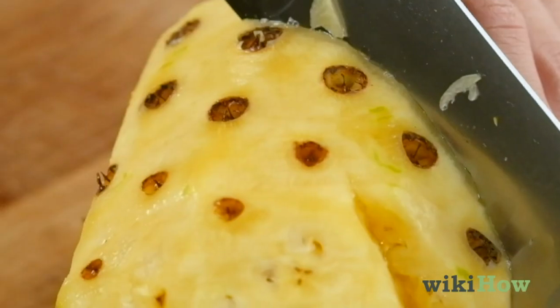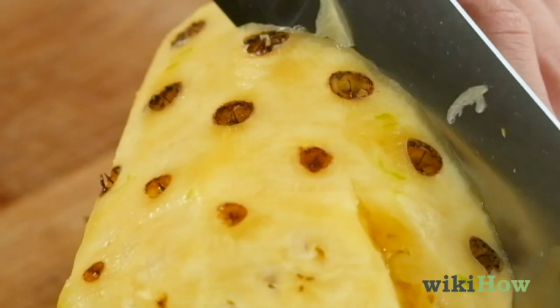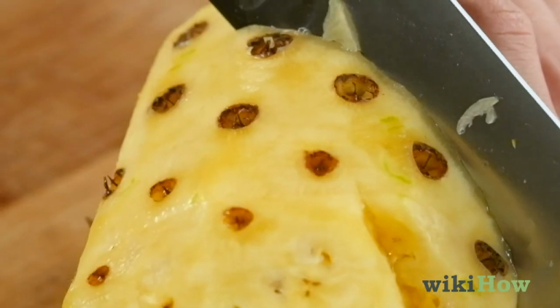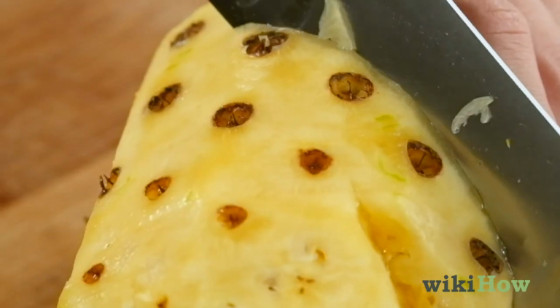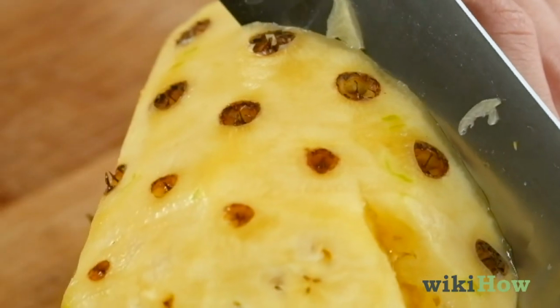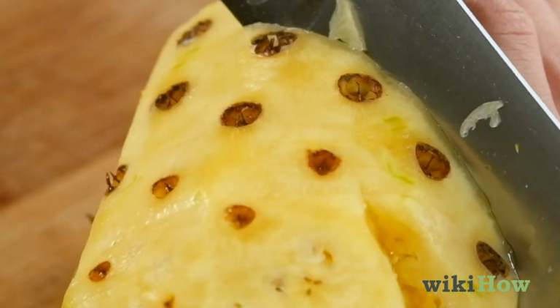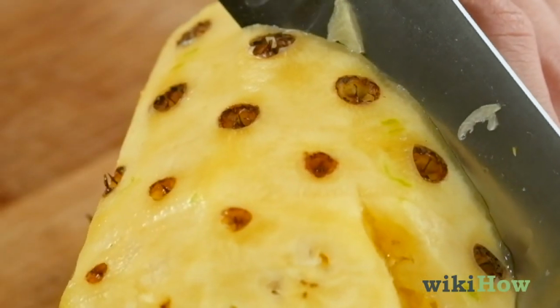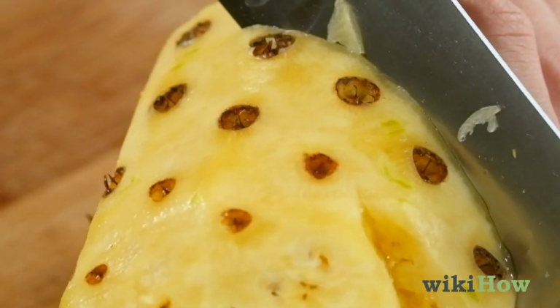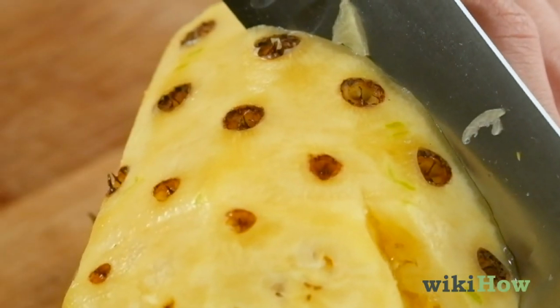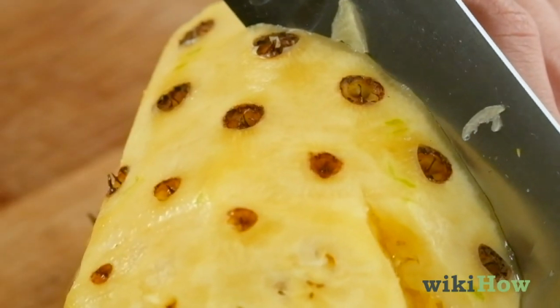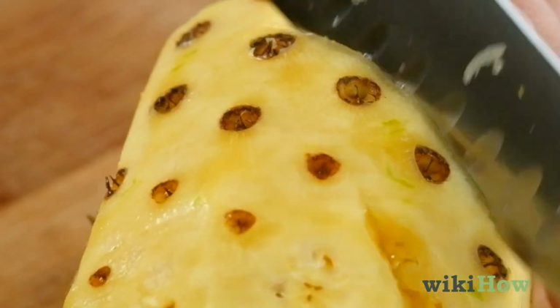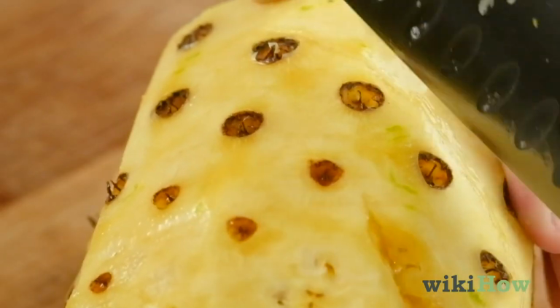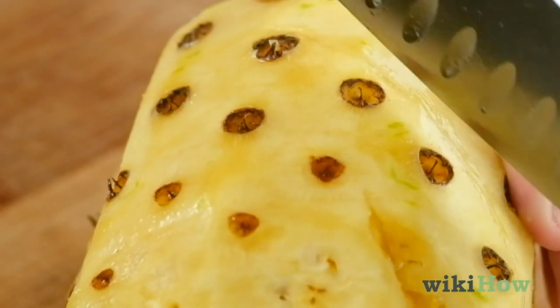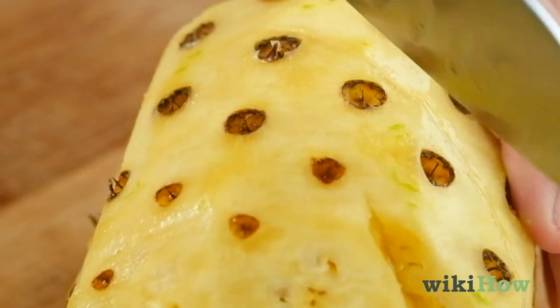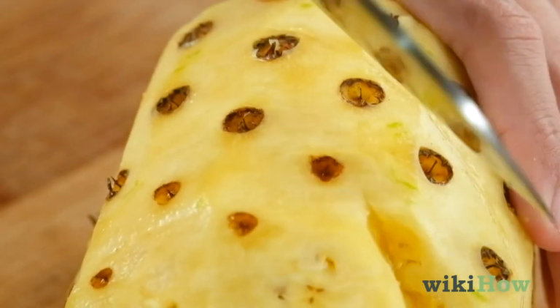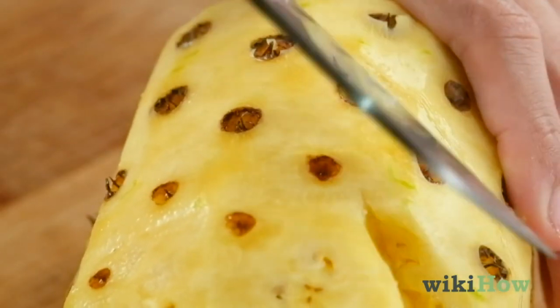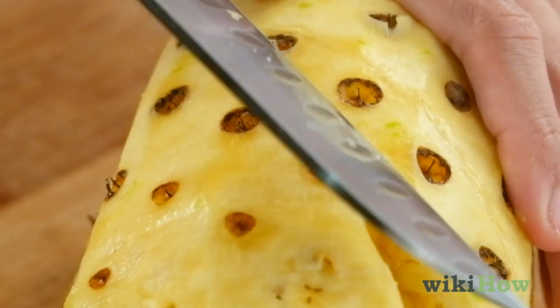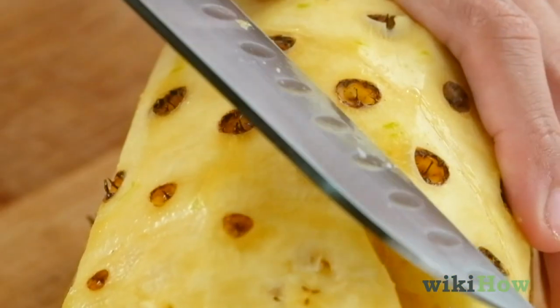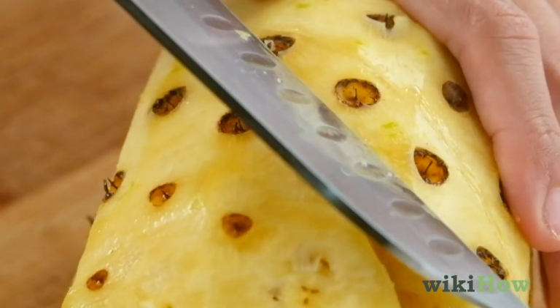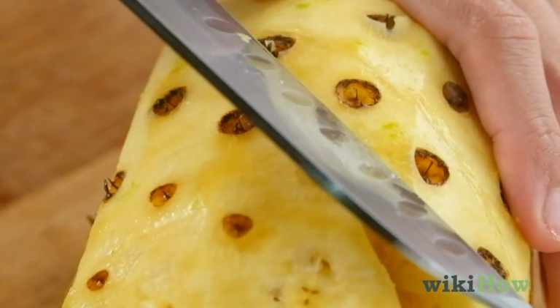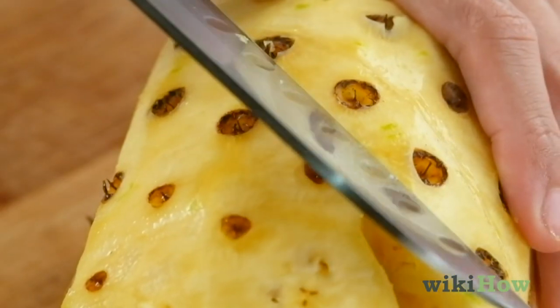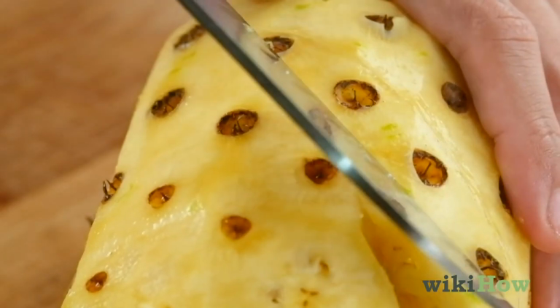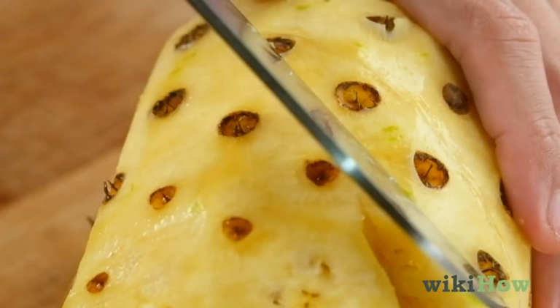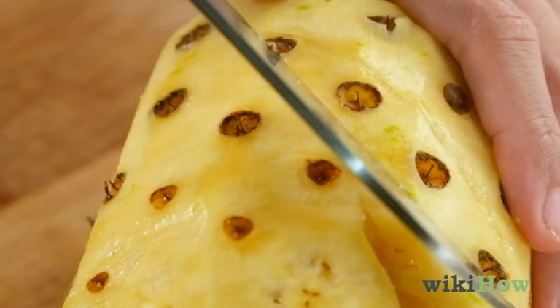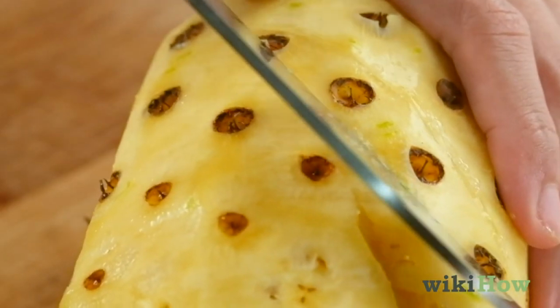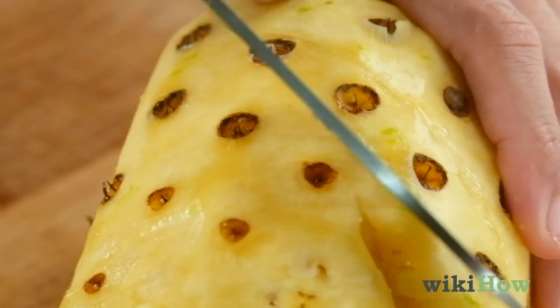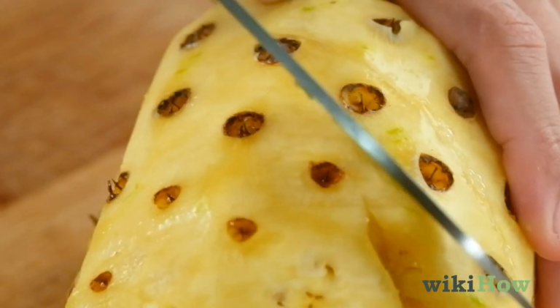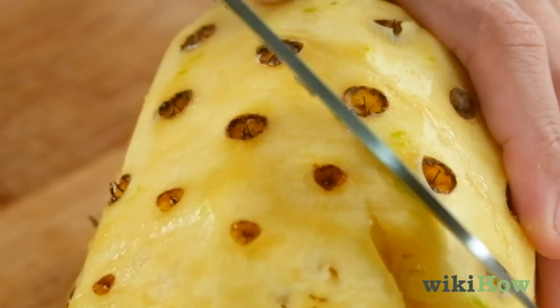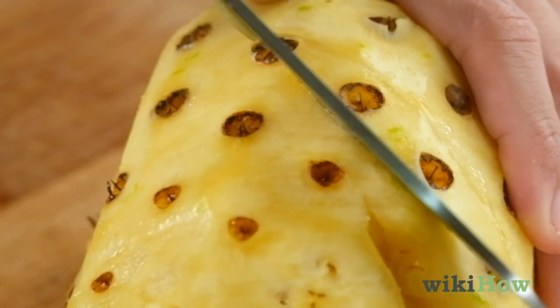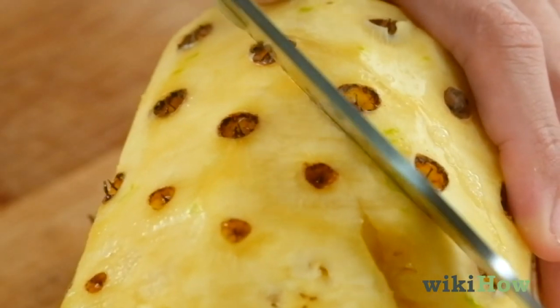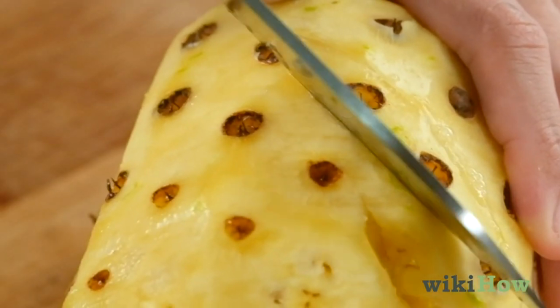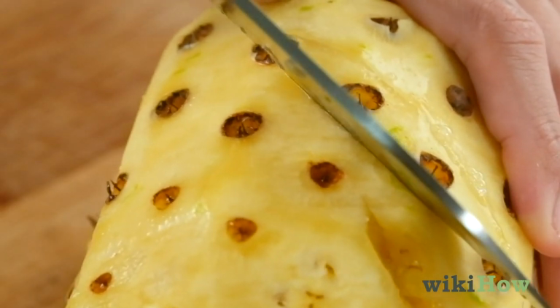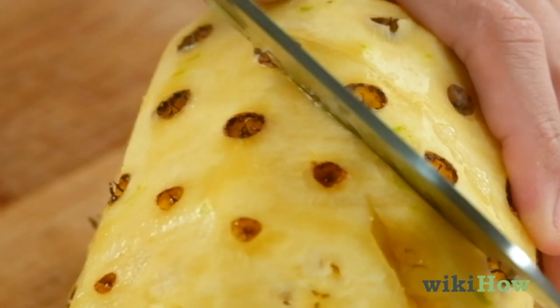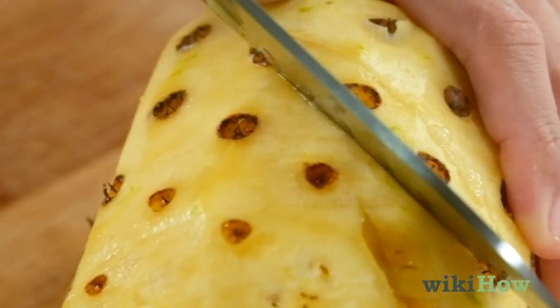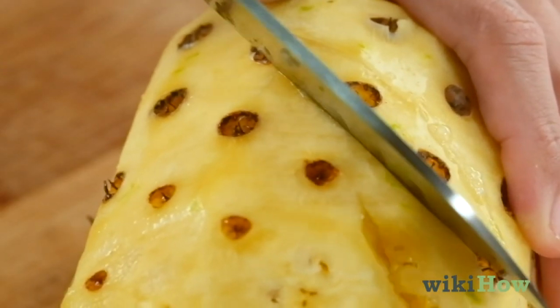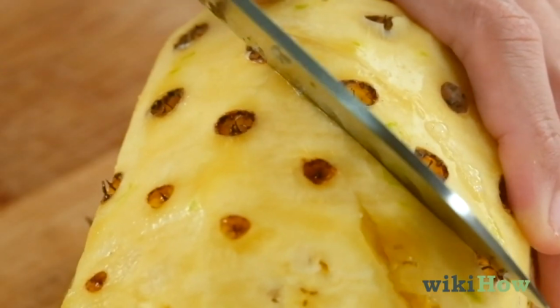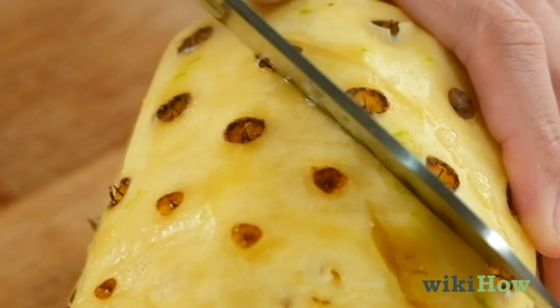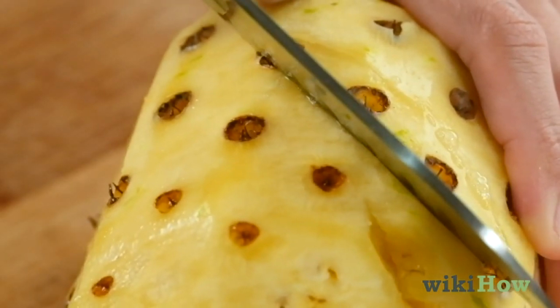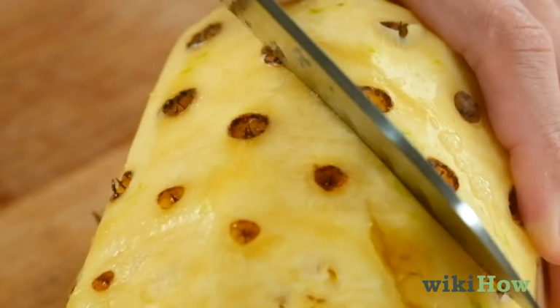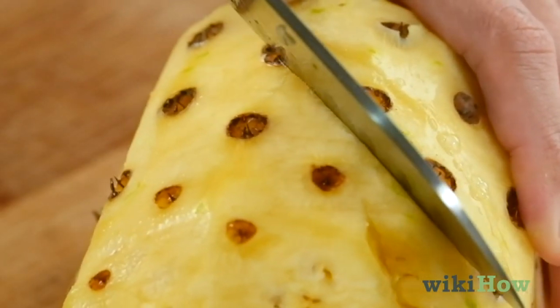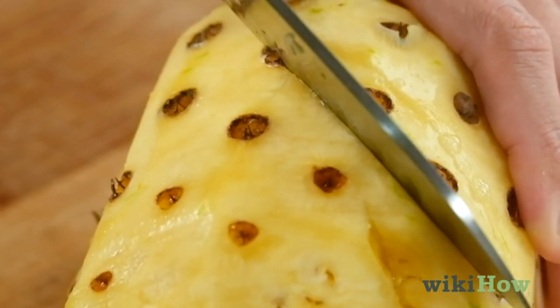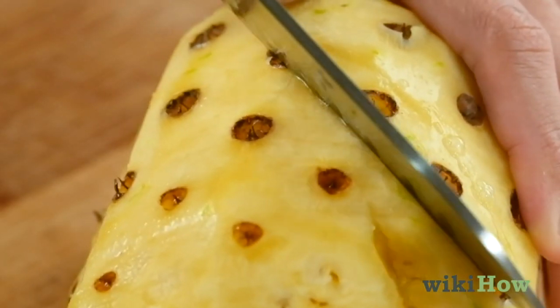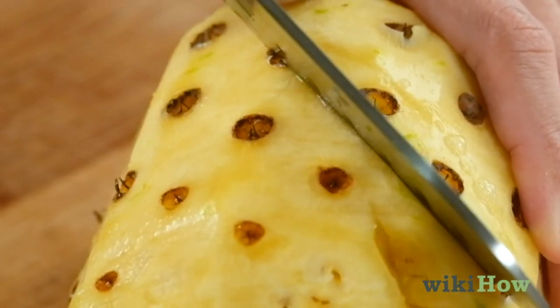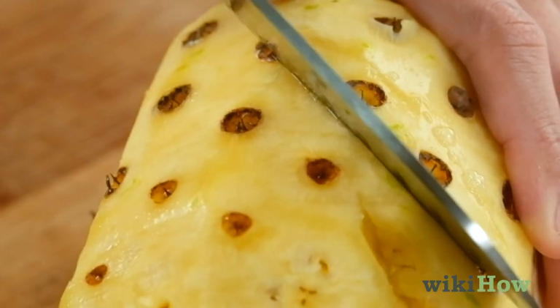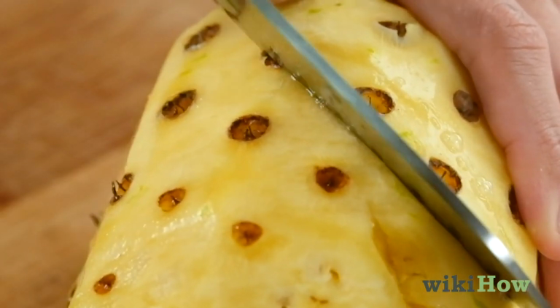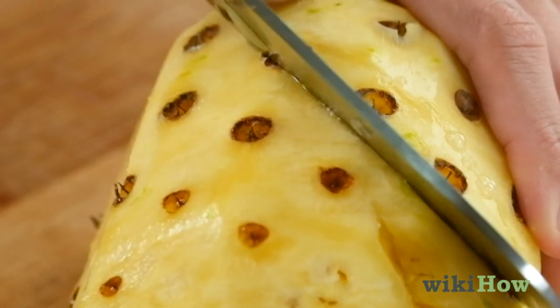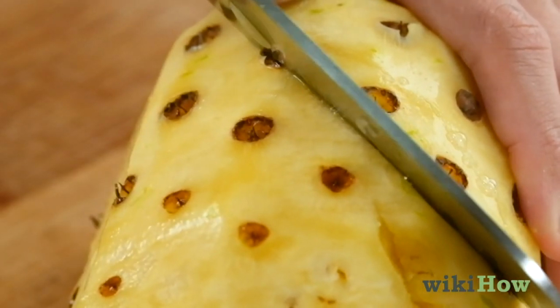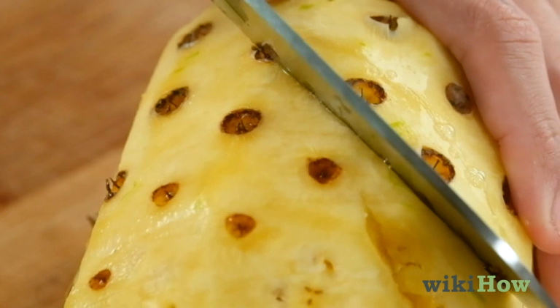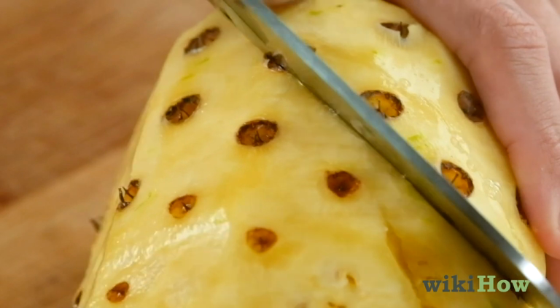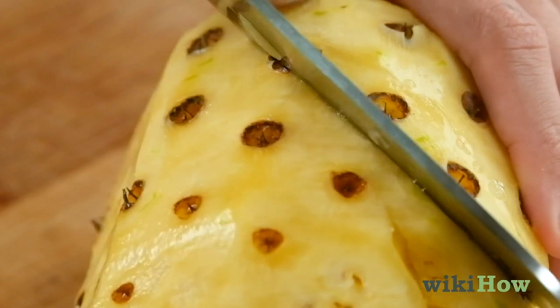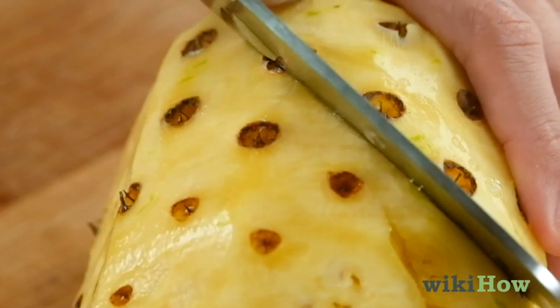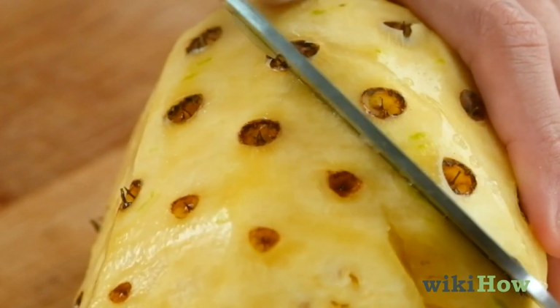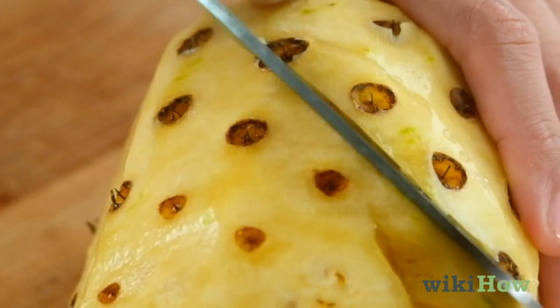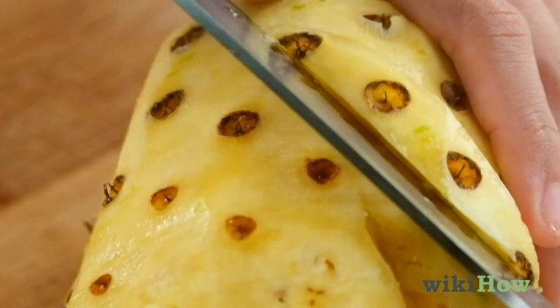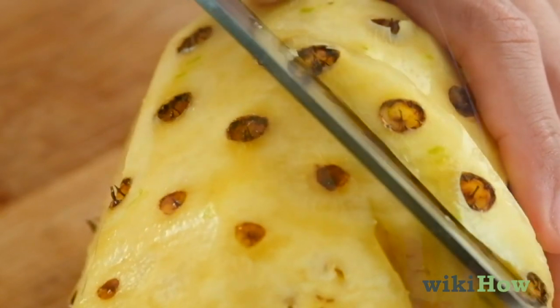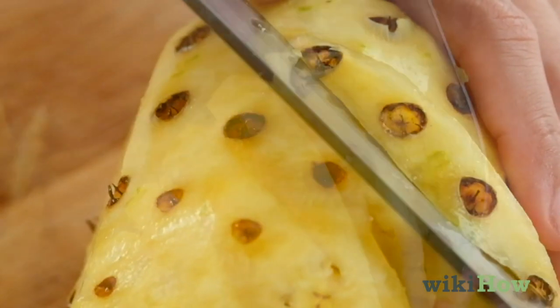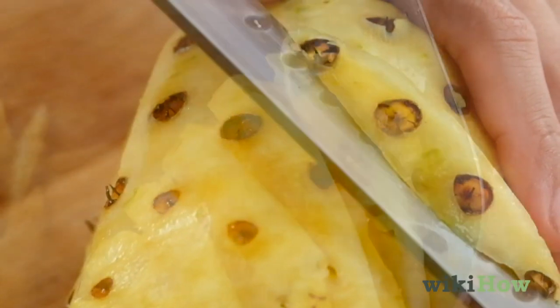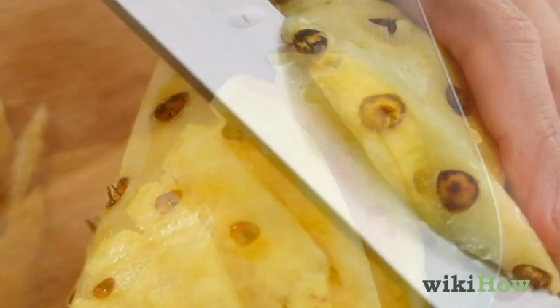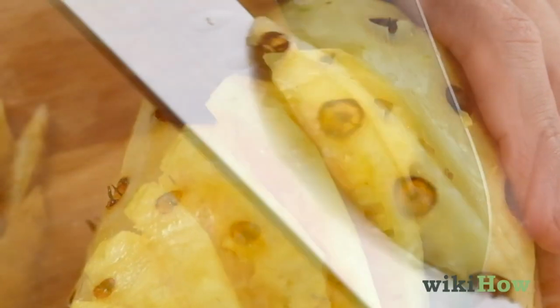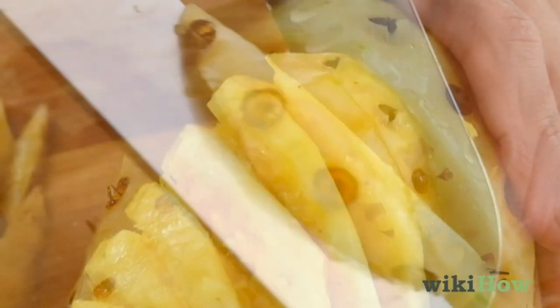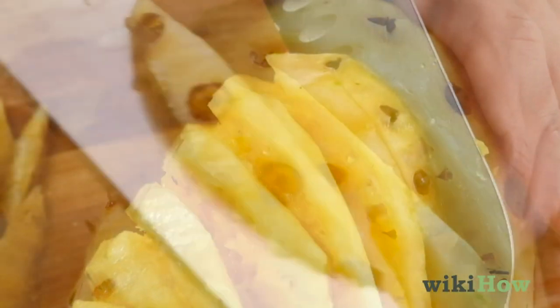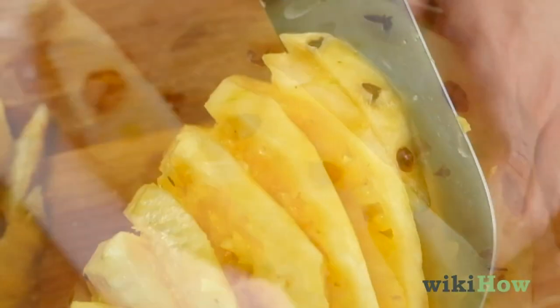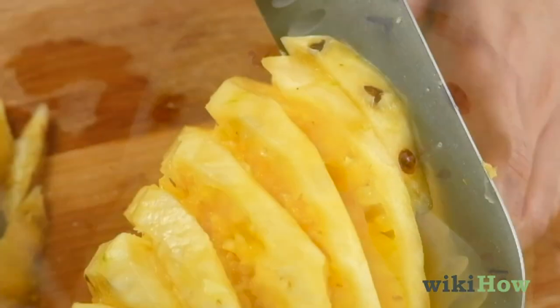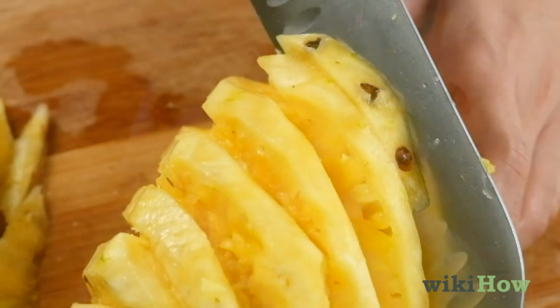Once the skin is off, remove the brown eye spots from the pineapple by cutting them out in wedges with the knife.